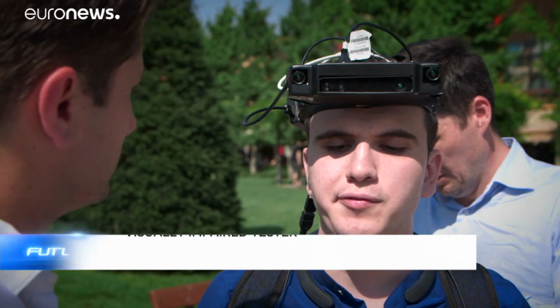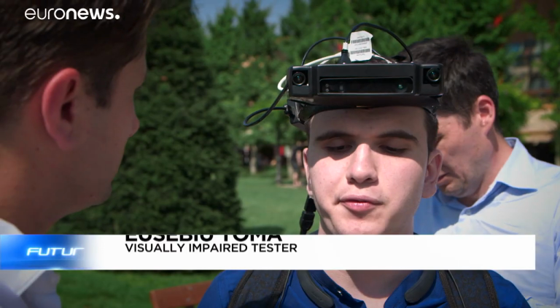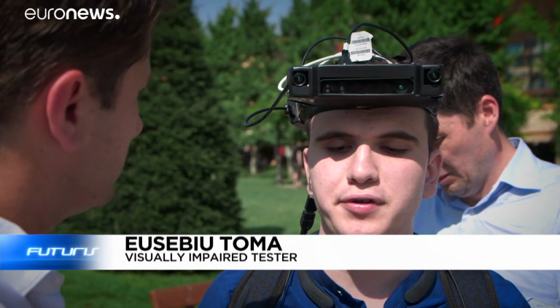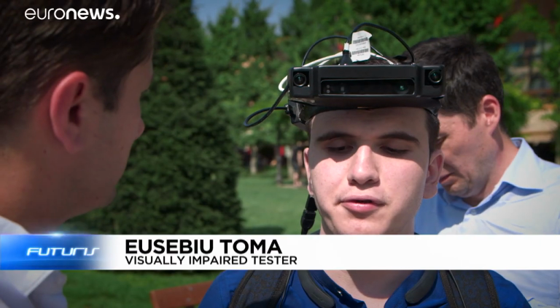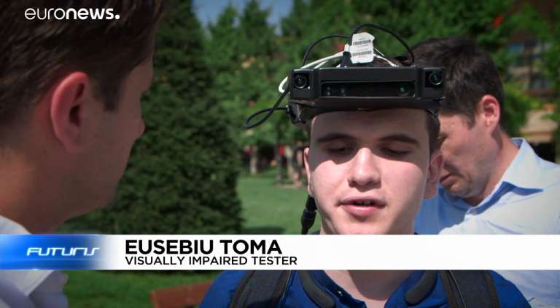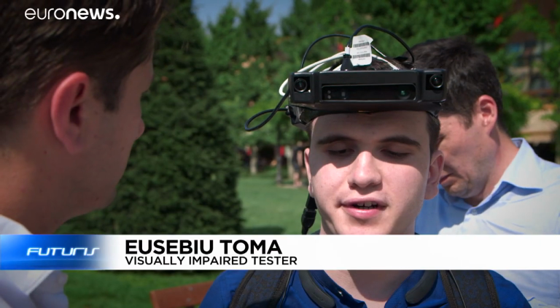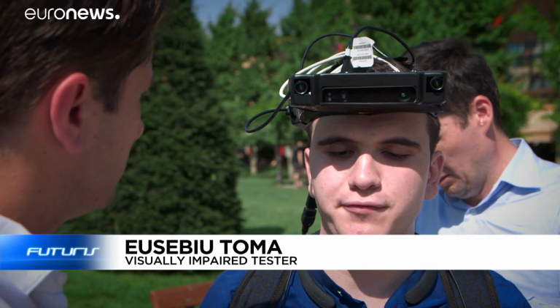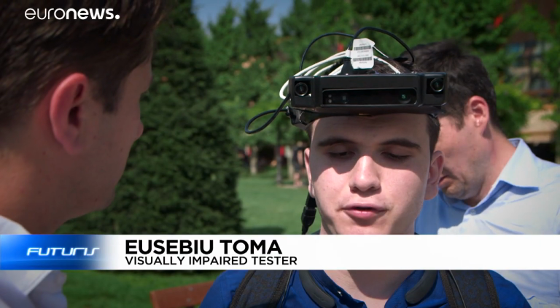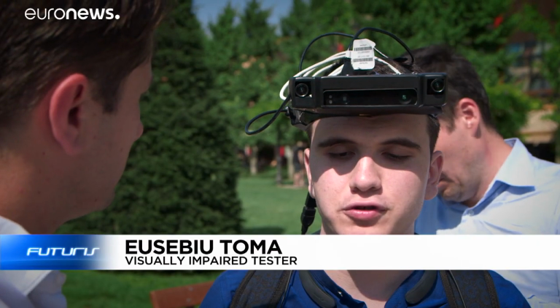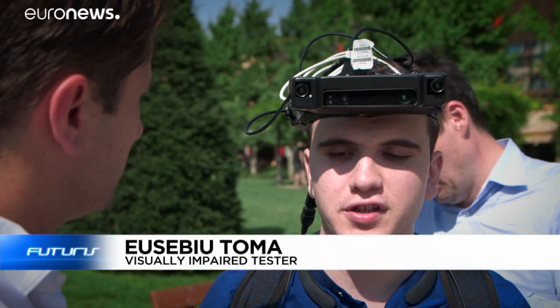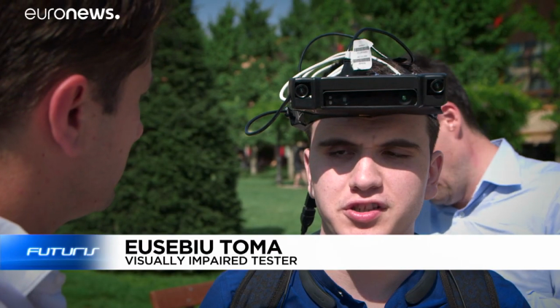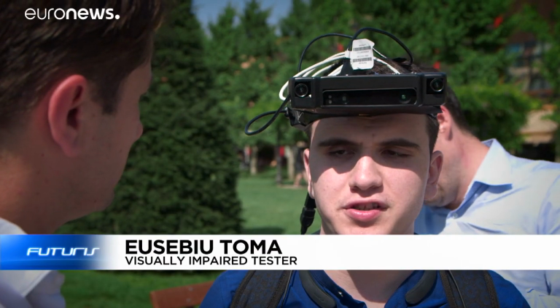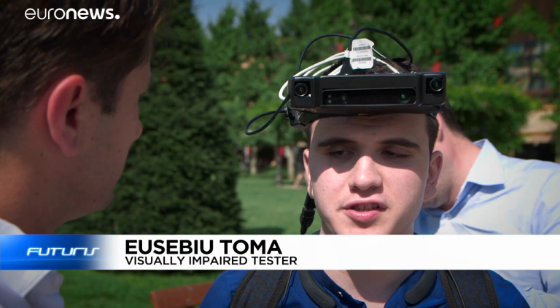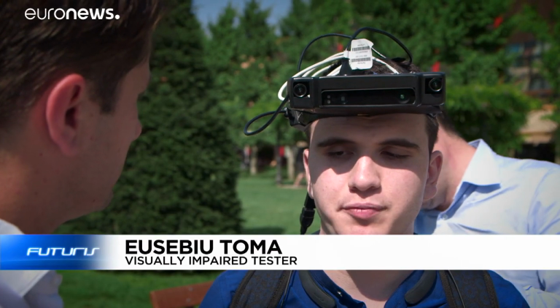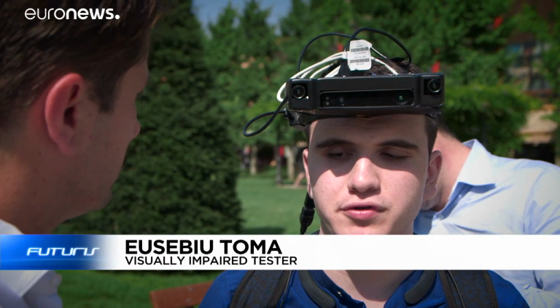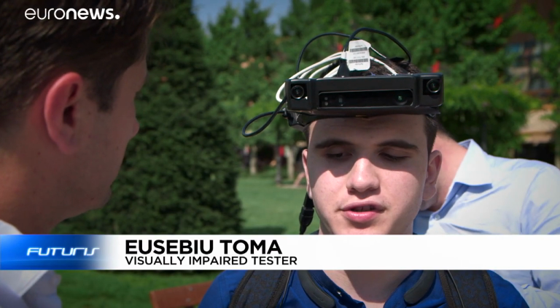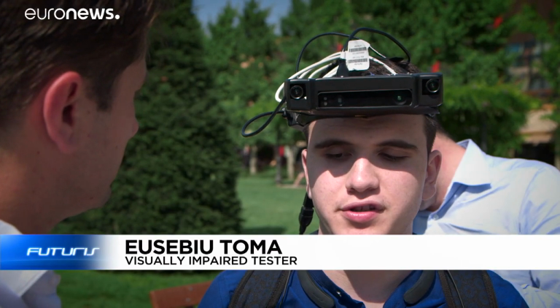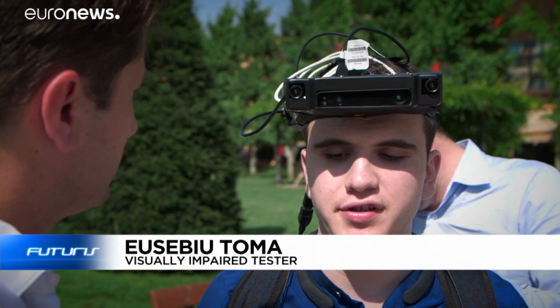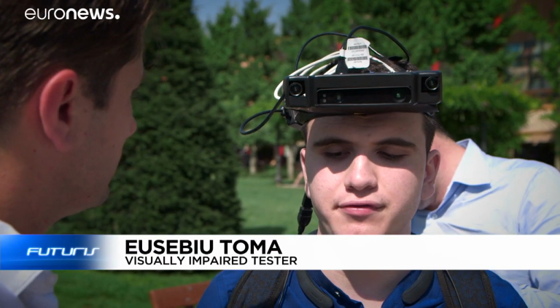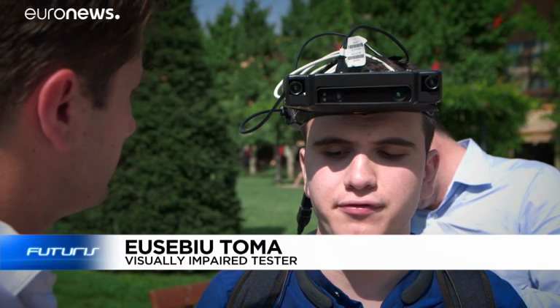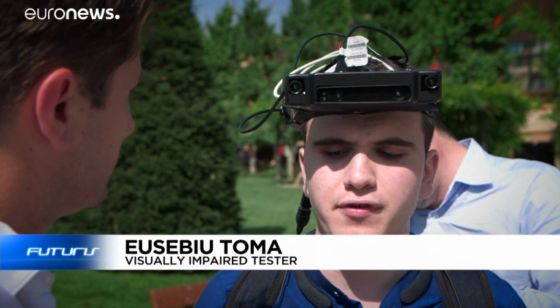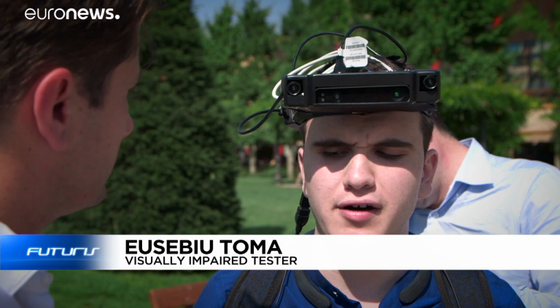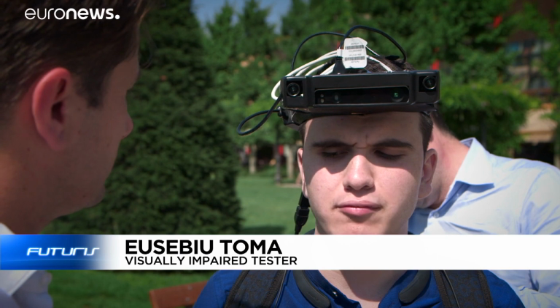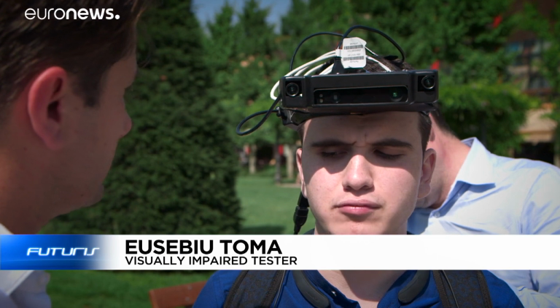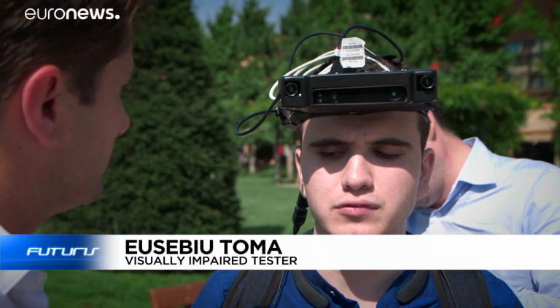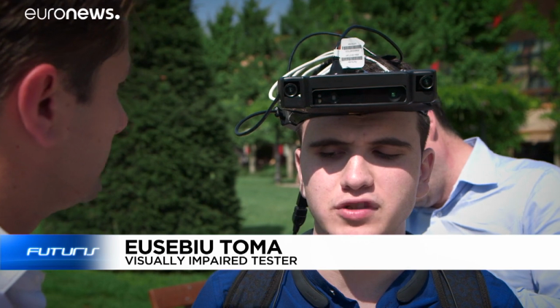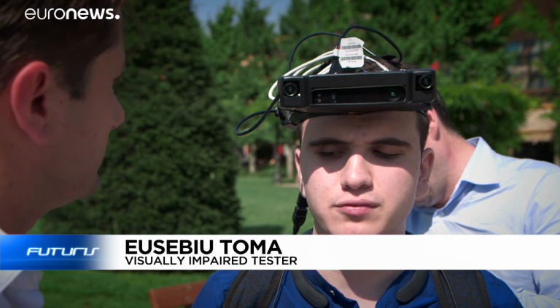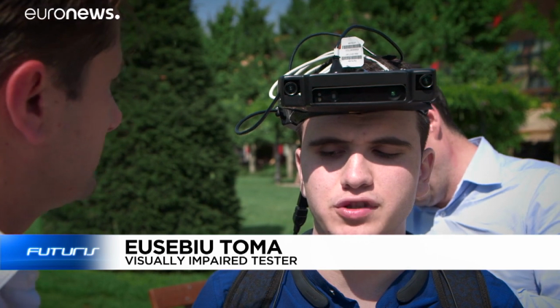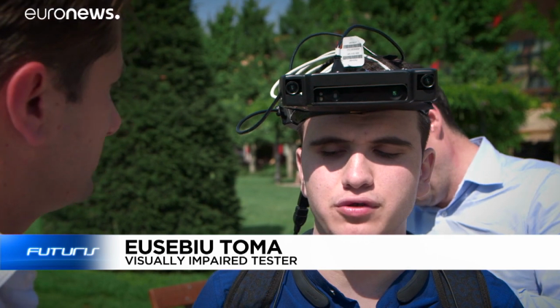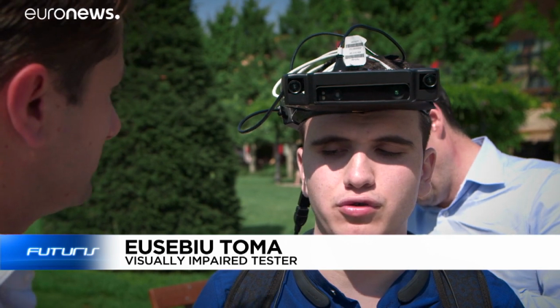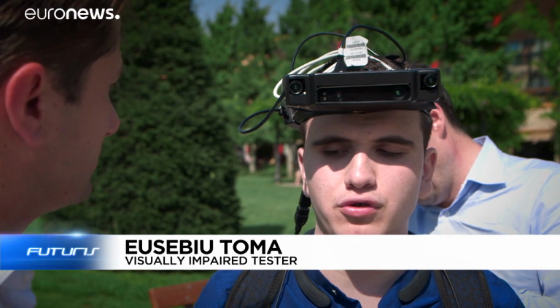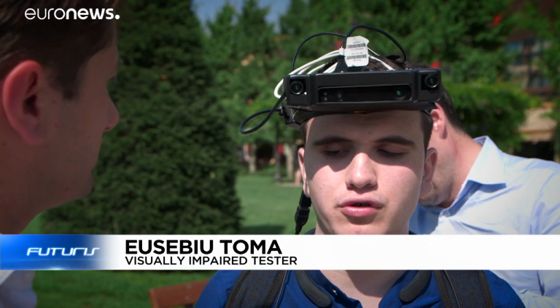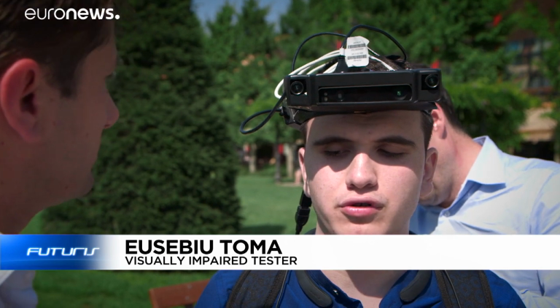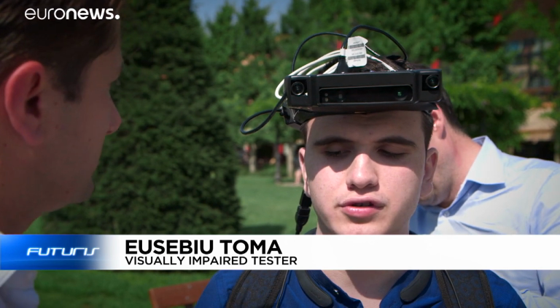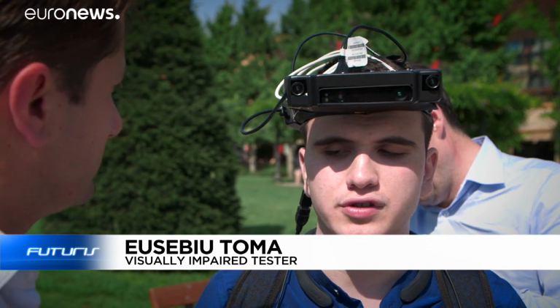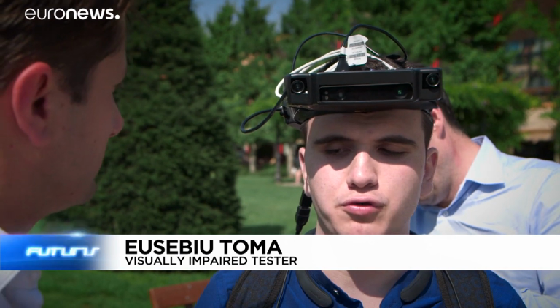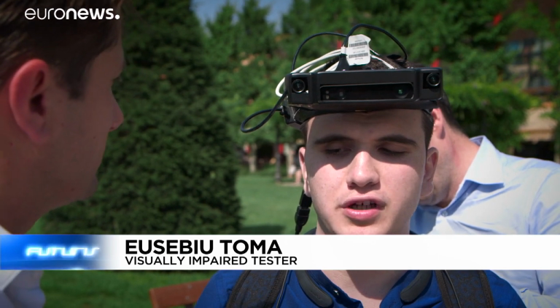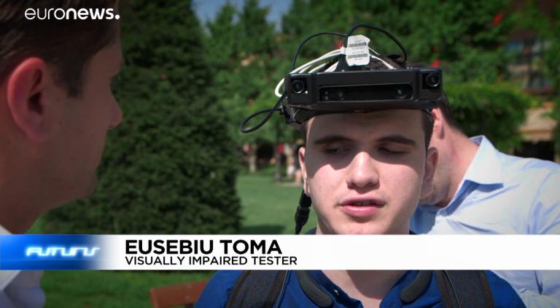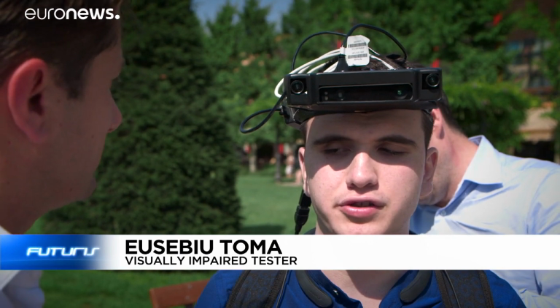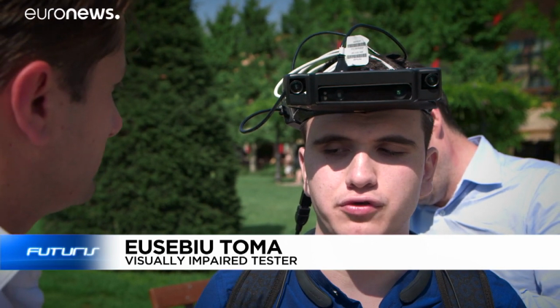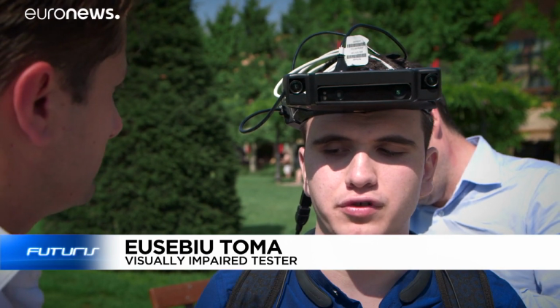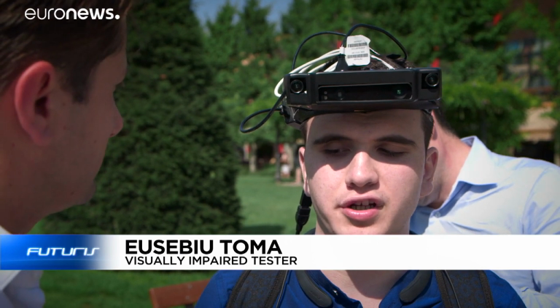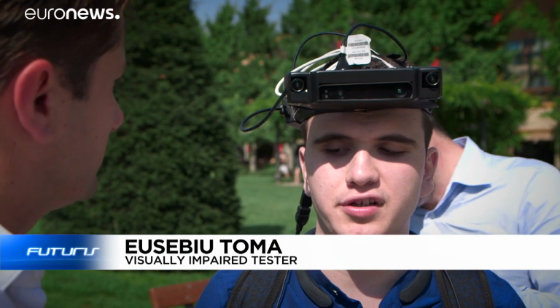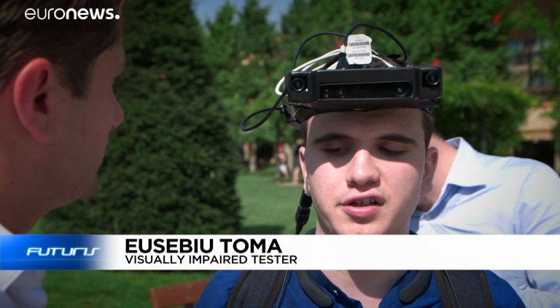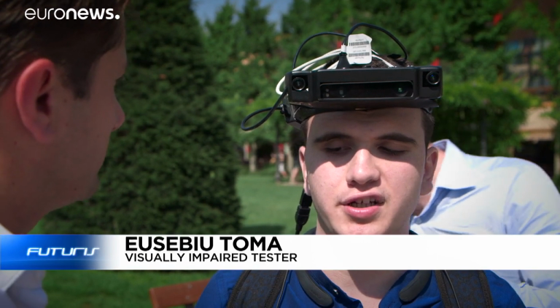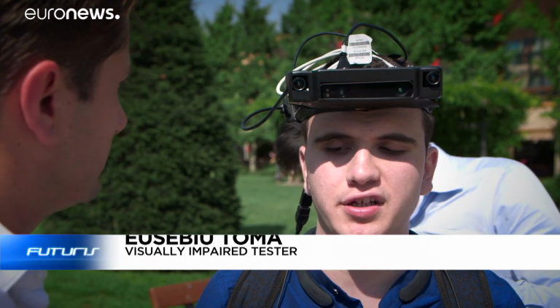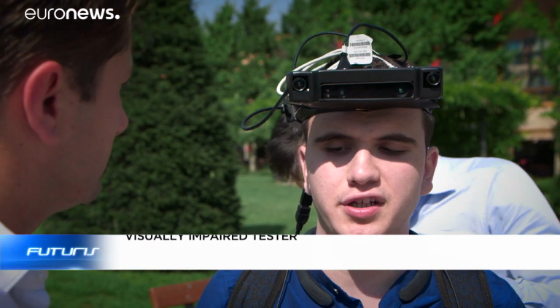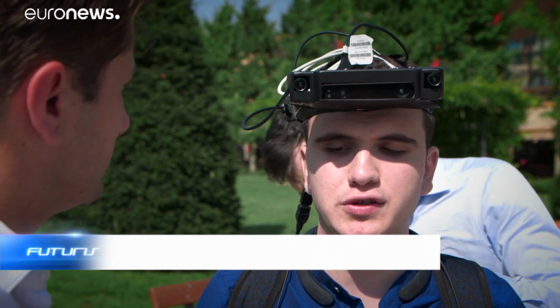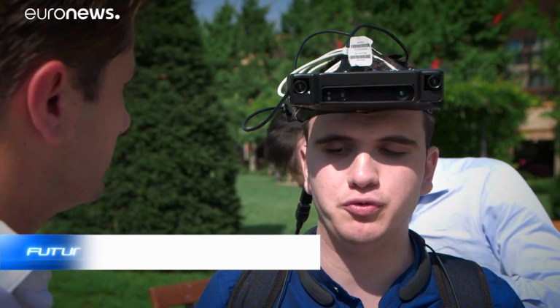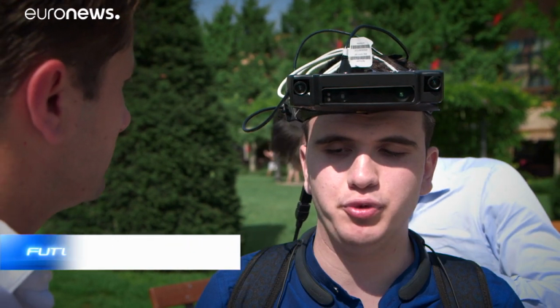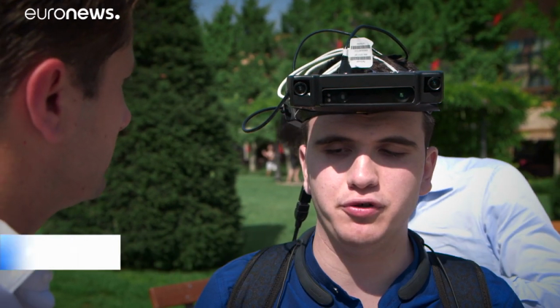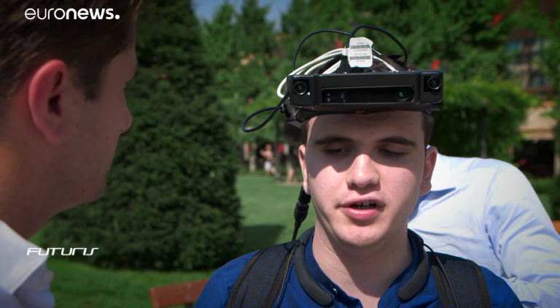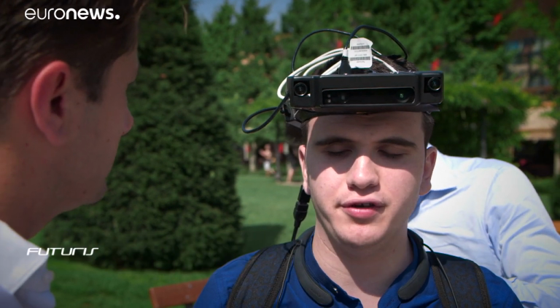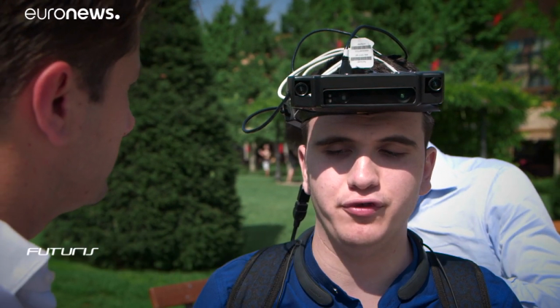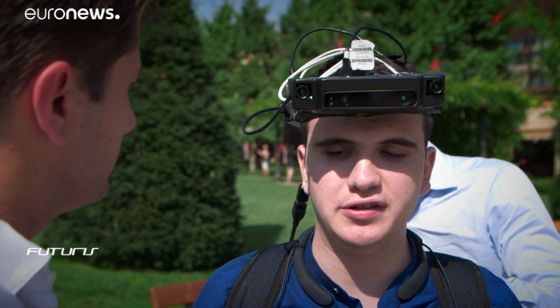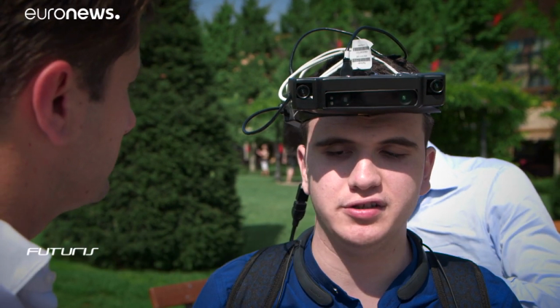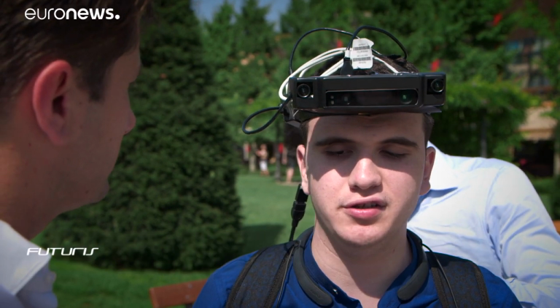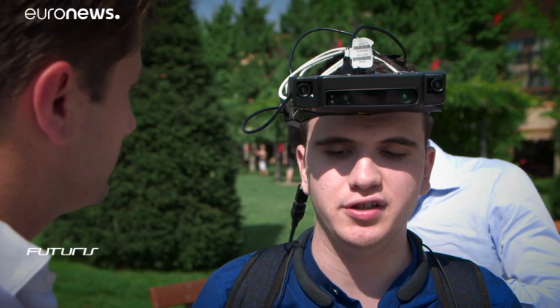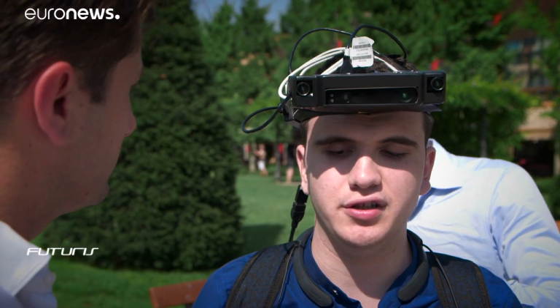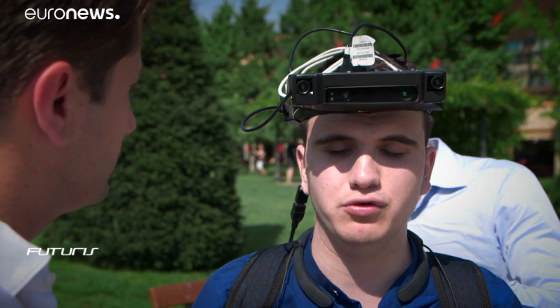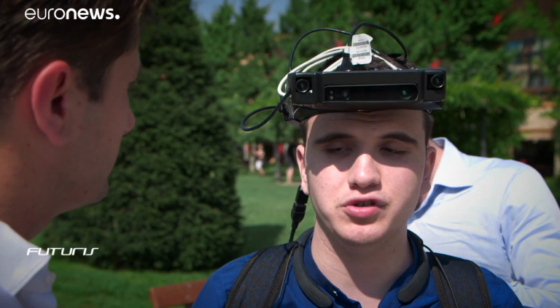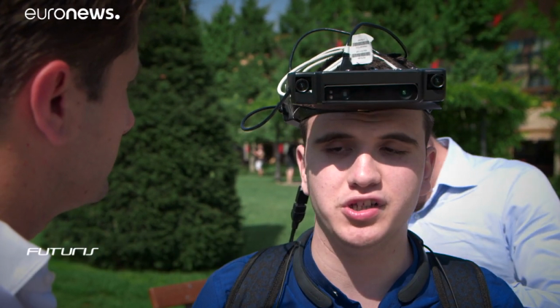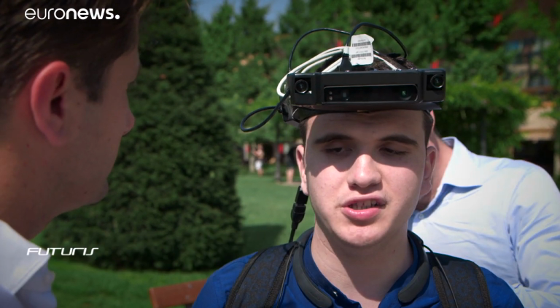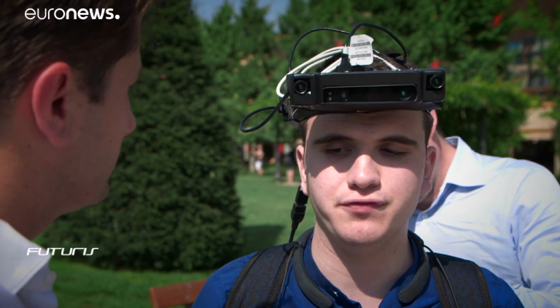From the moment I used this device, I felt a much greater sense of confidence and safety than I got from anything else I've used before.